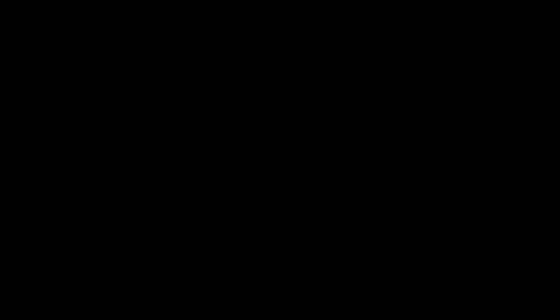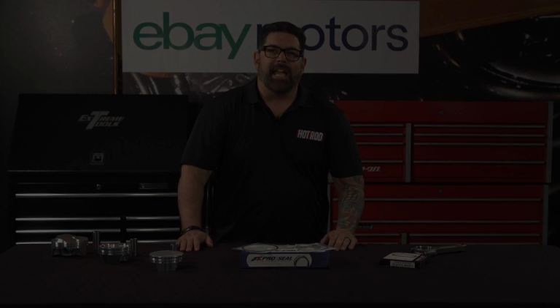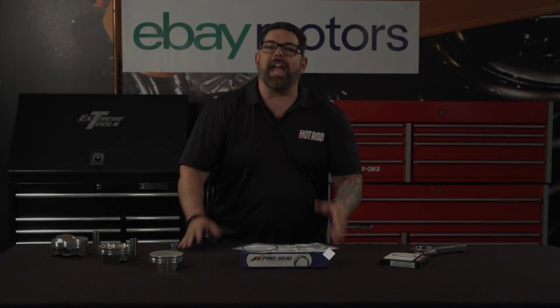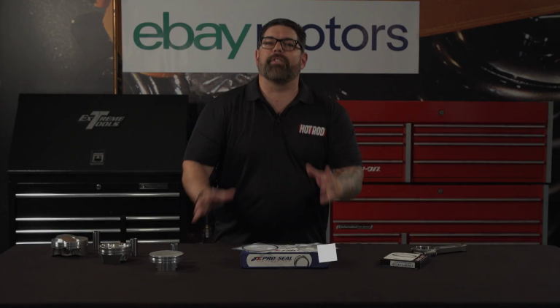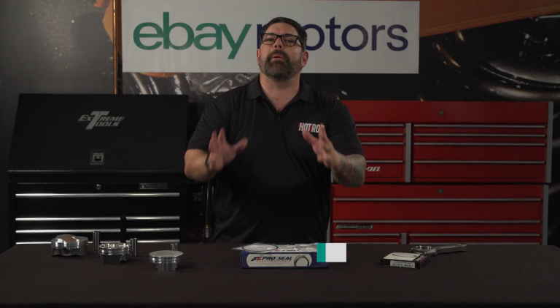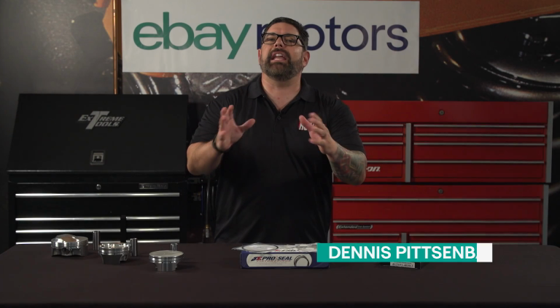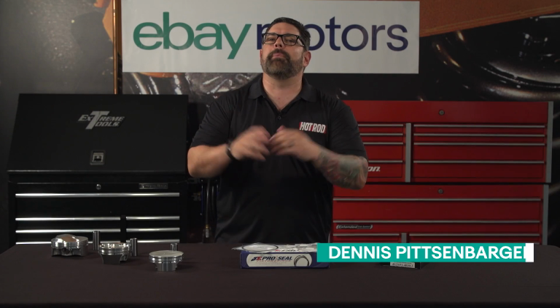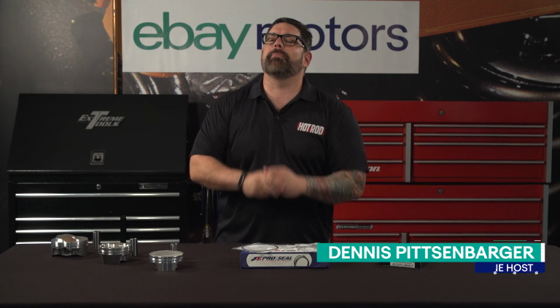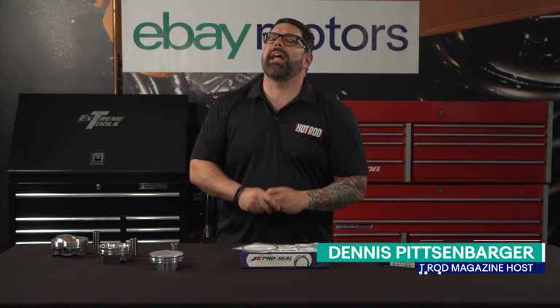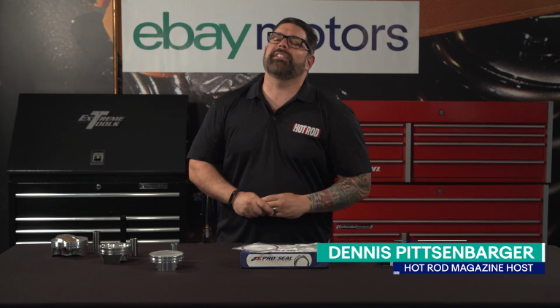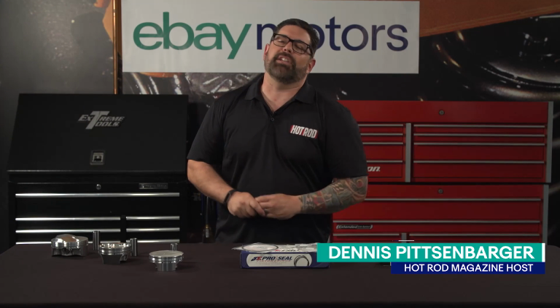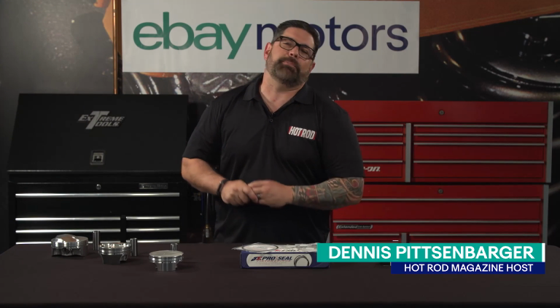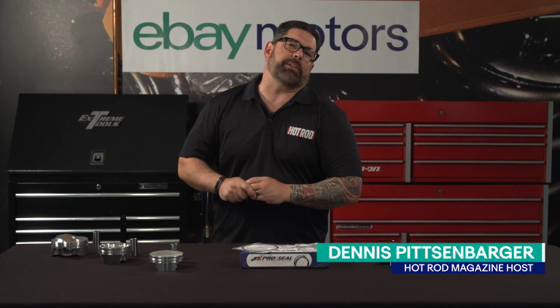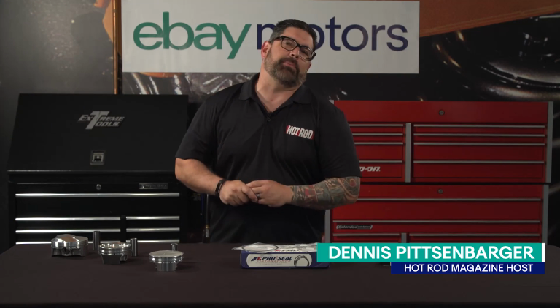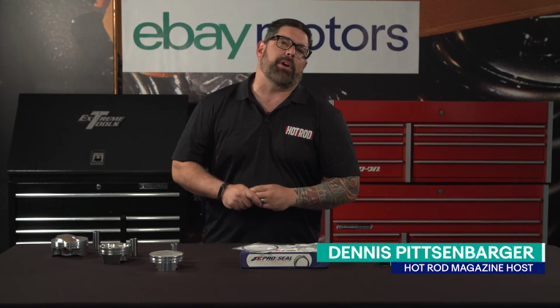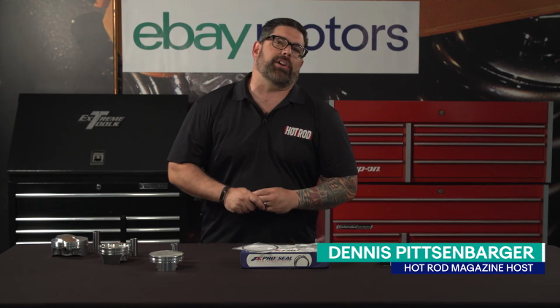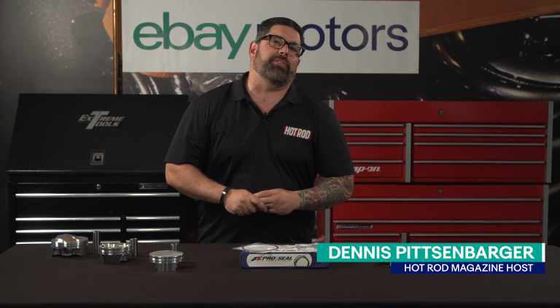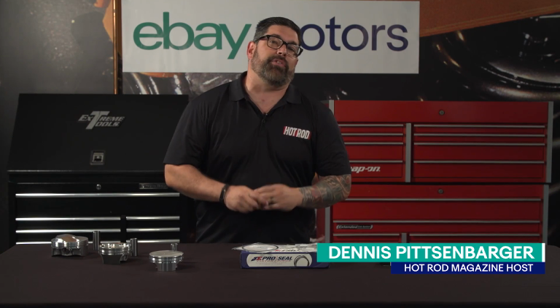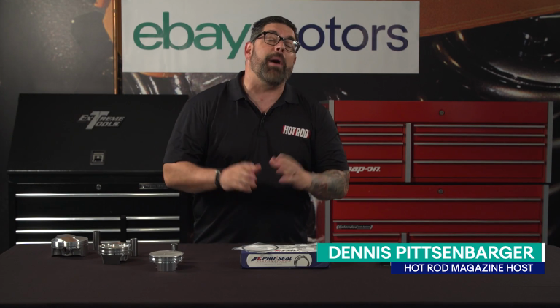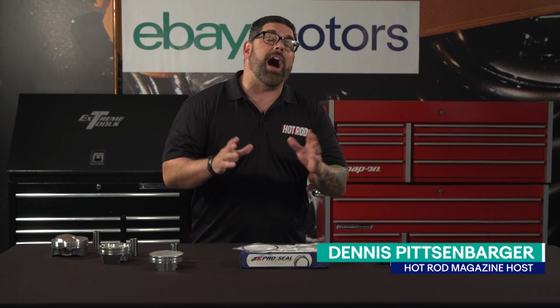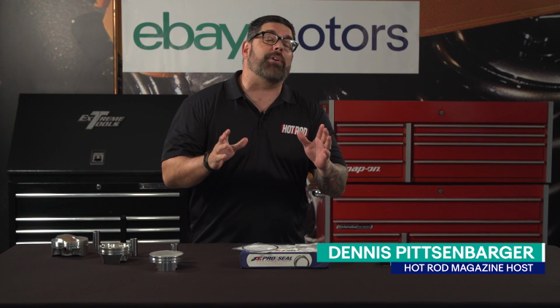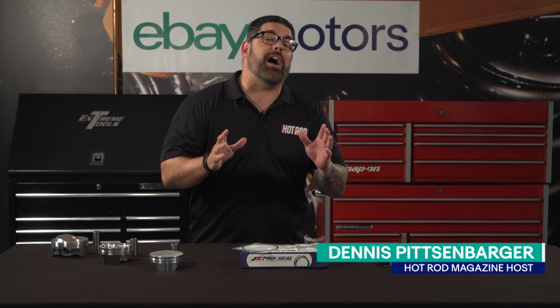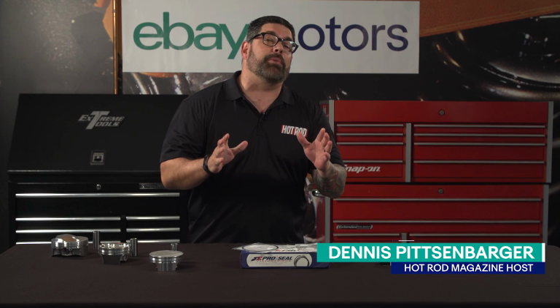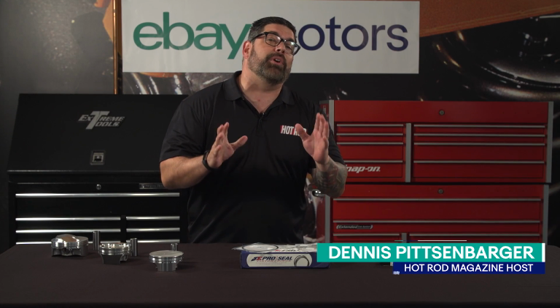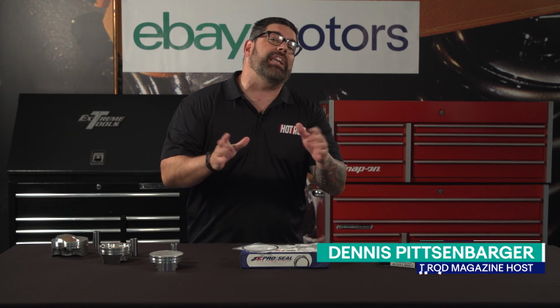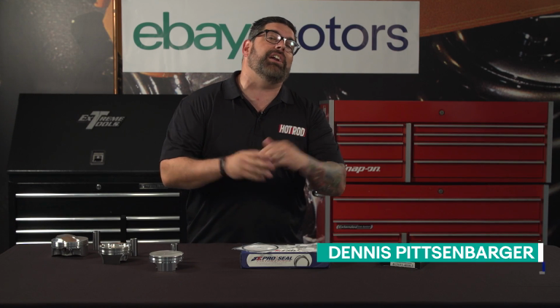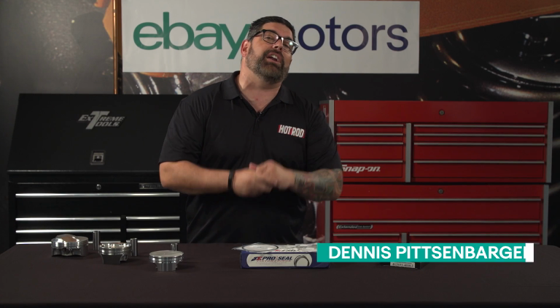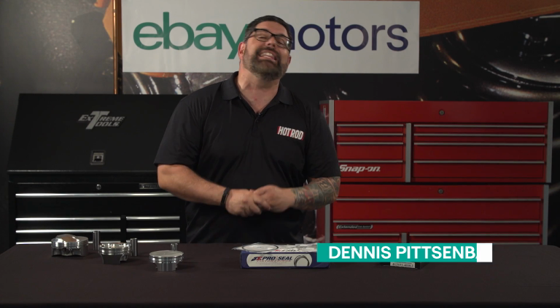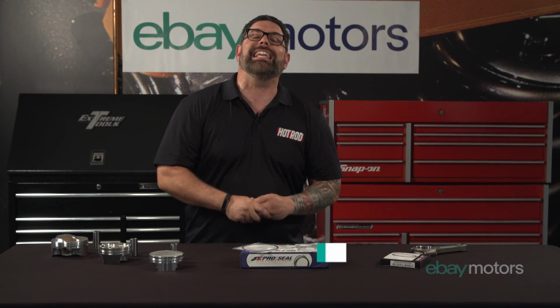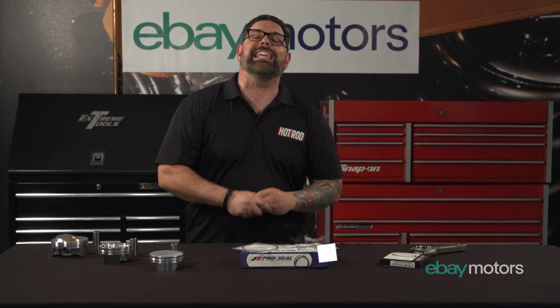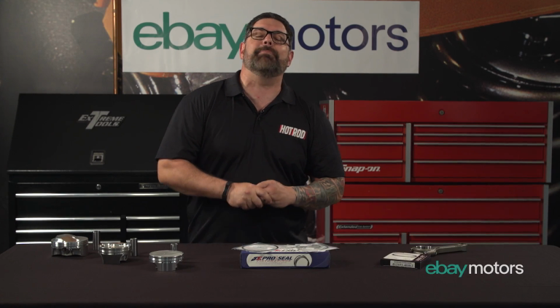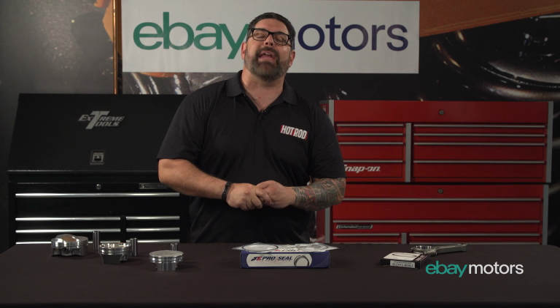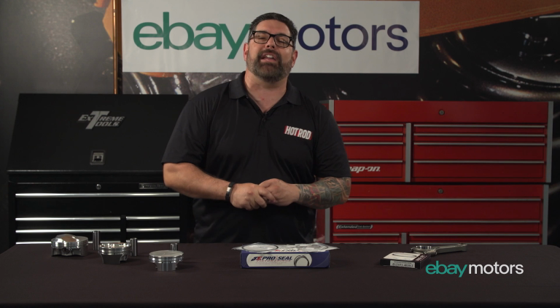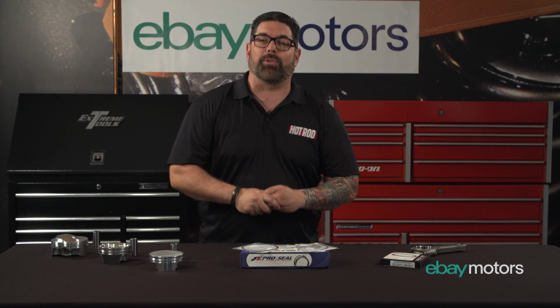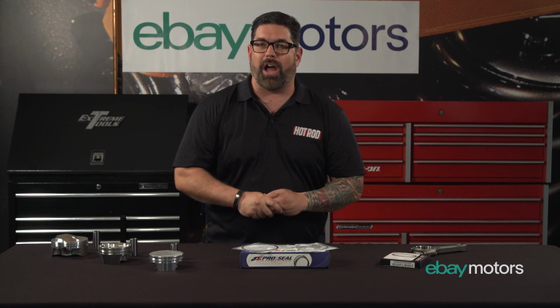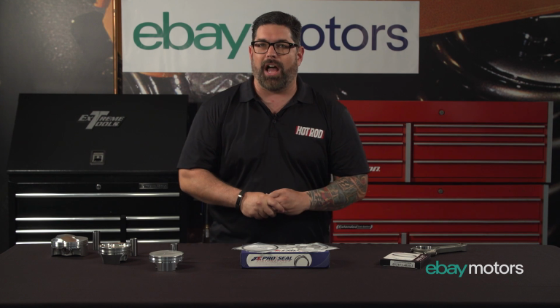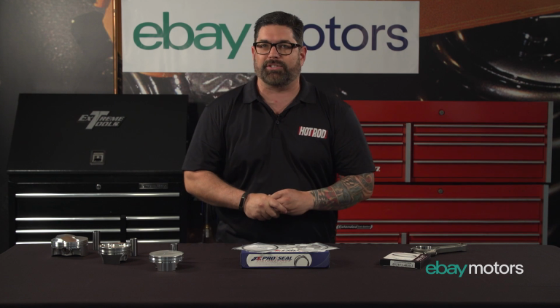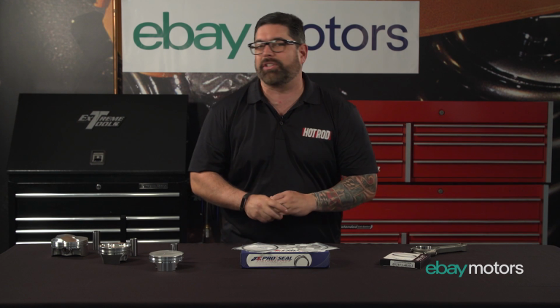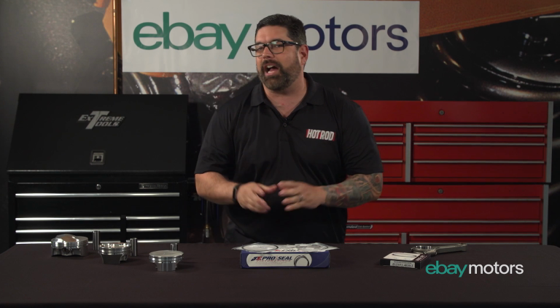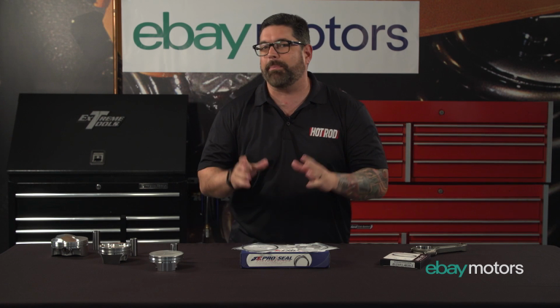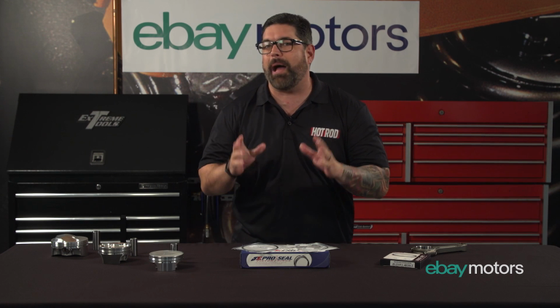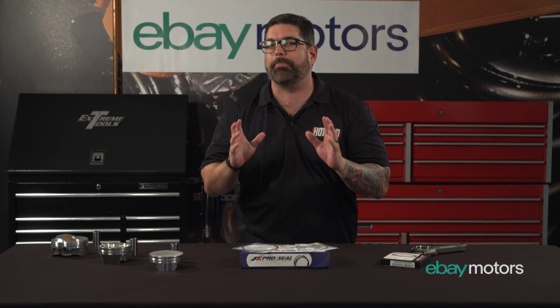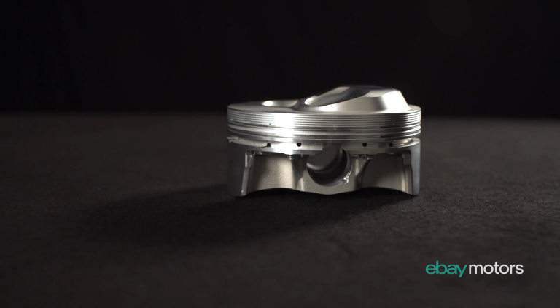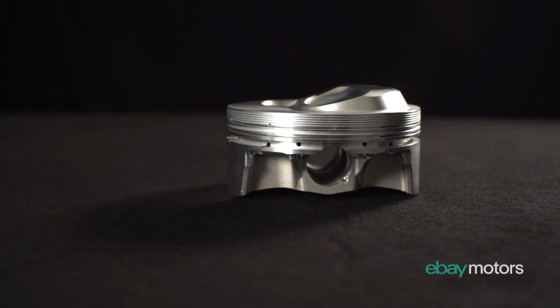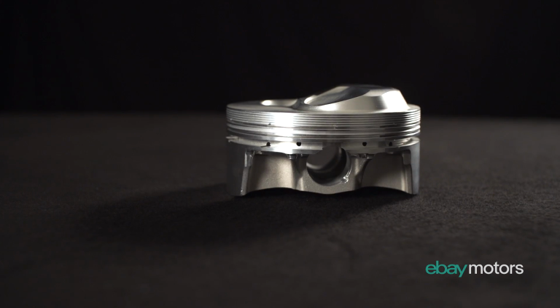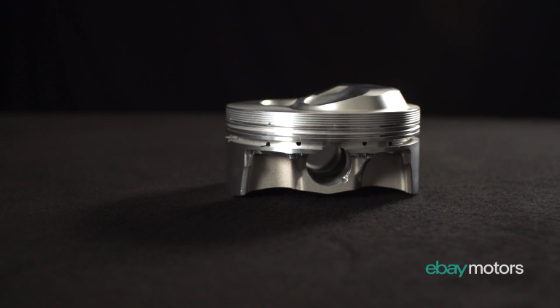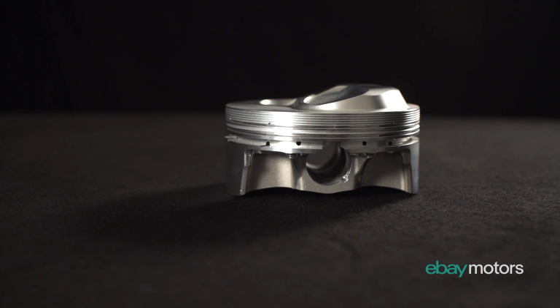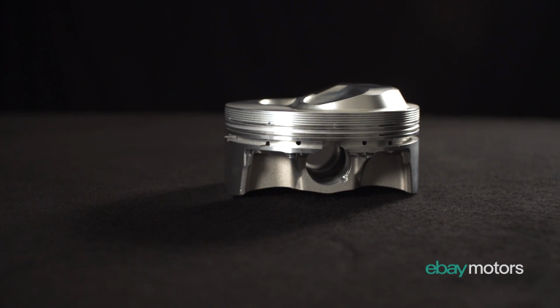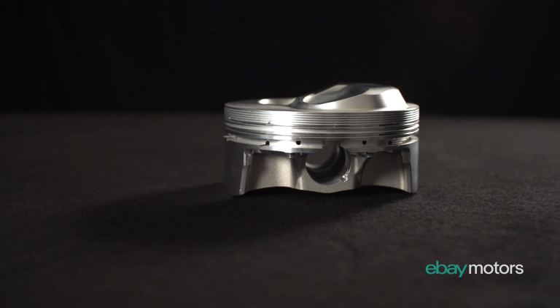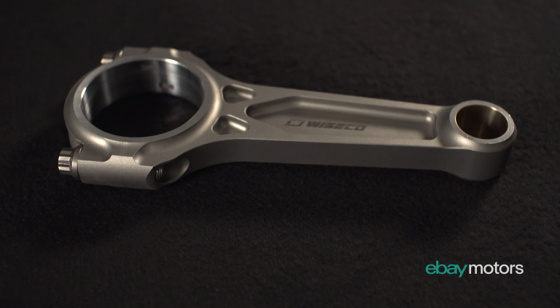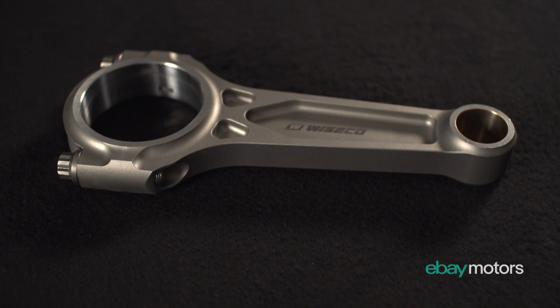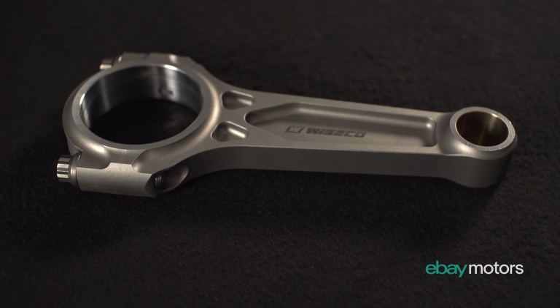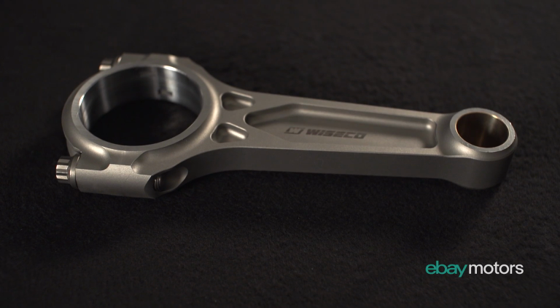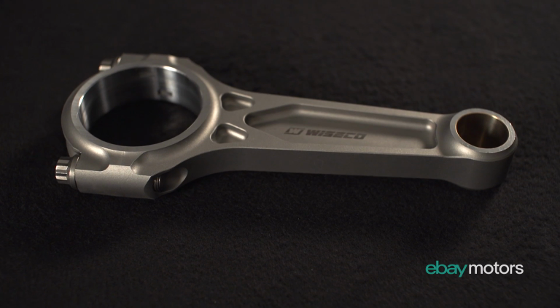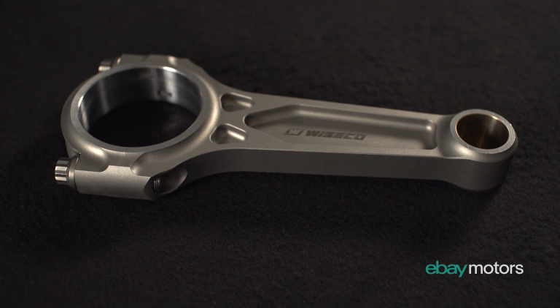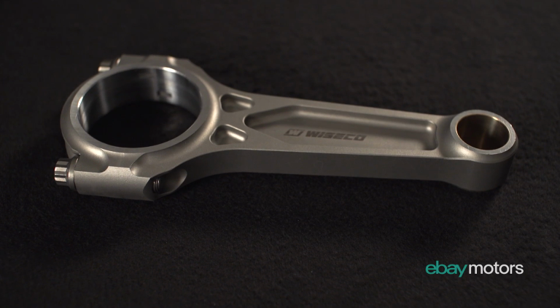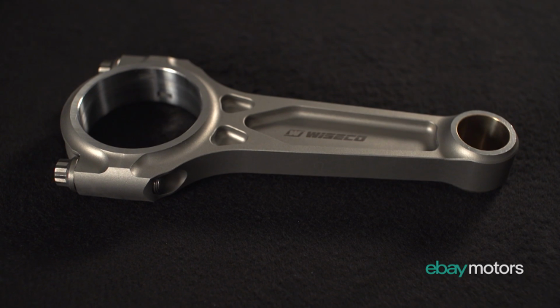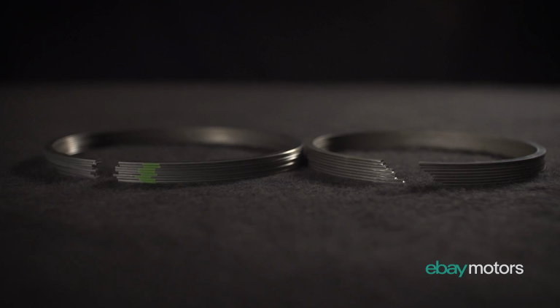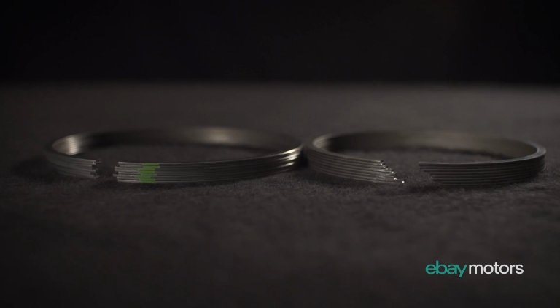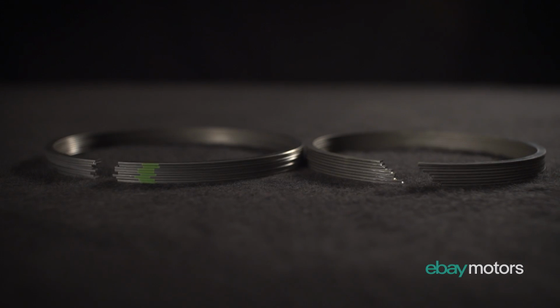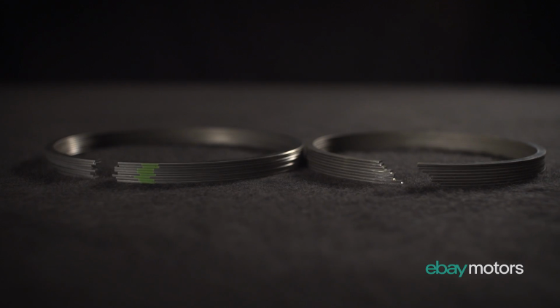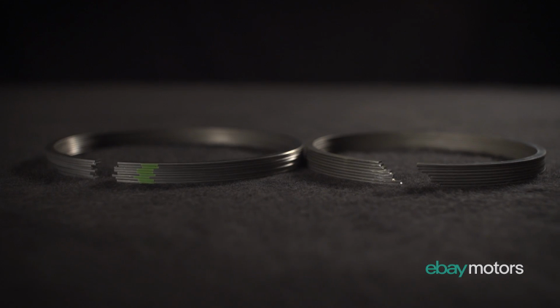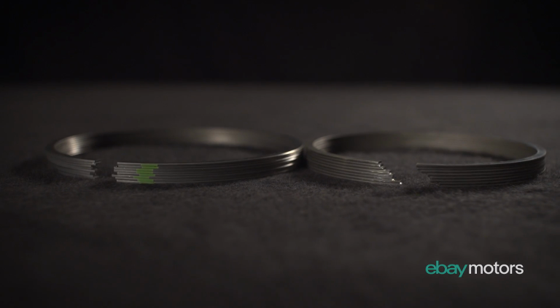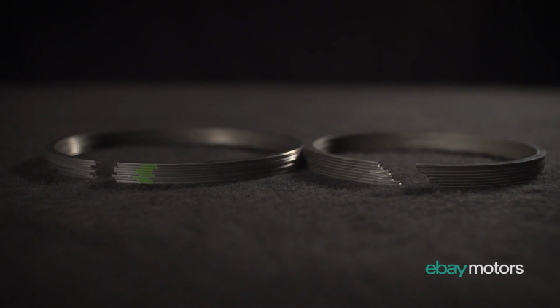Hey everybody, I'm Dennis Pitsenbarger from Hot Rod and we're here in the eBay garage to talk about pistons, connecting rods, and piston rings.